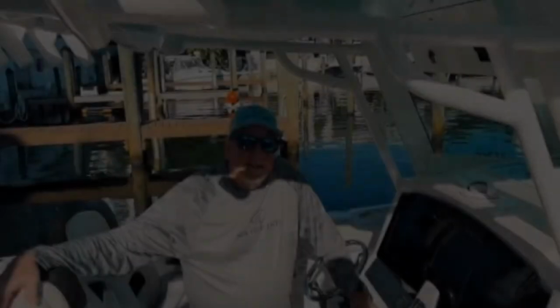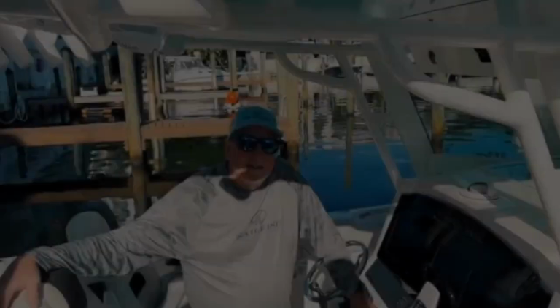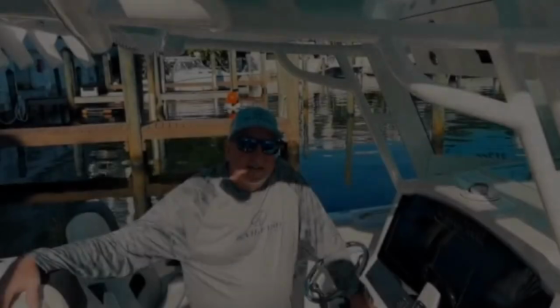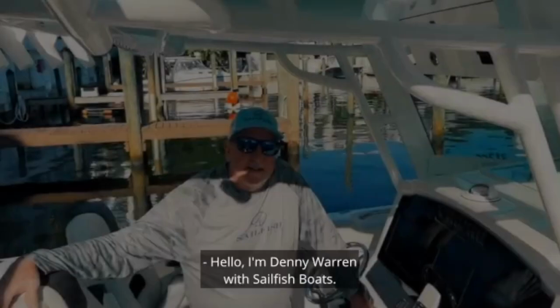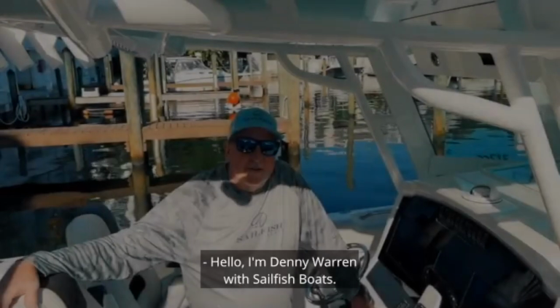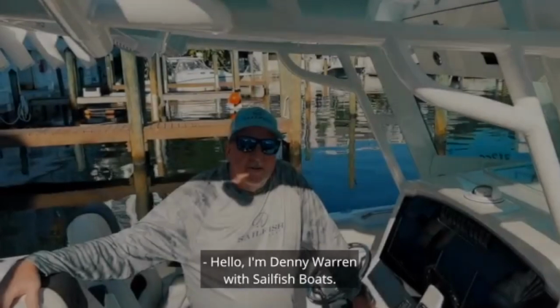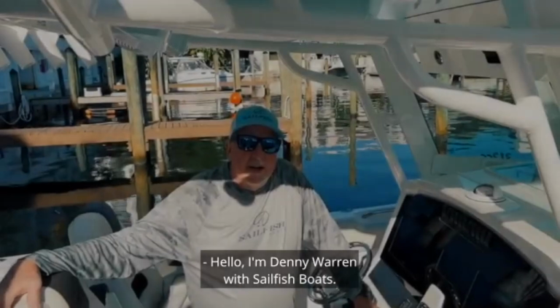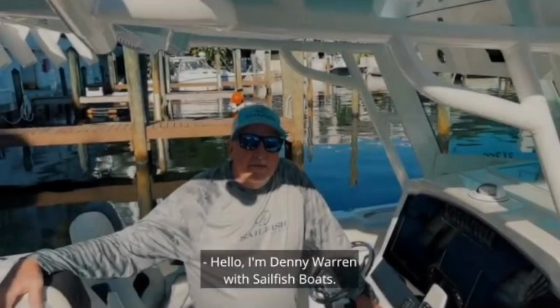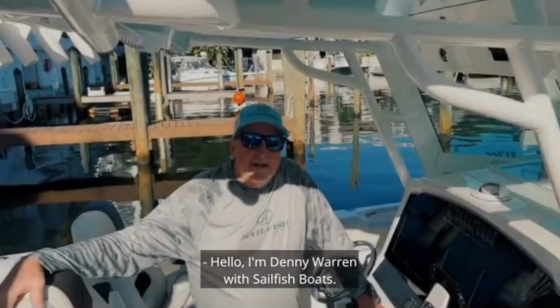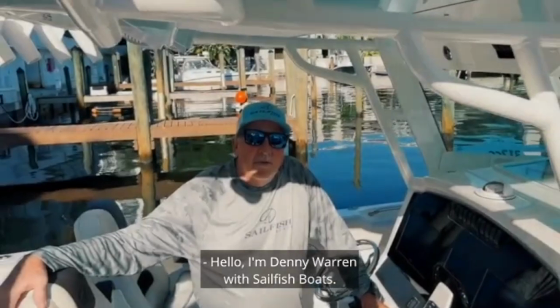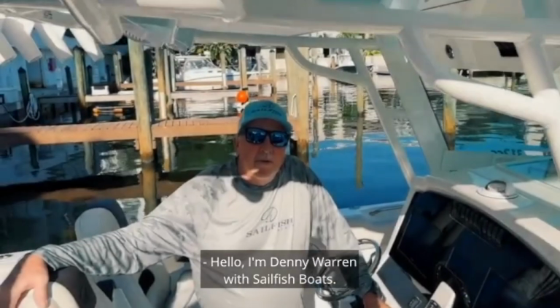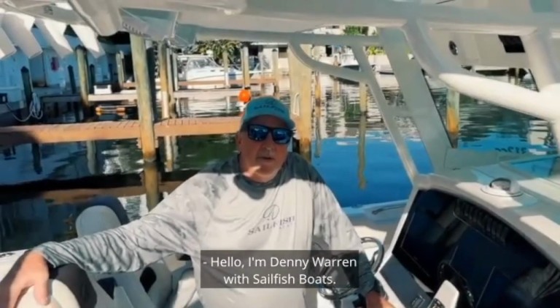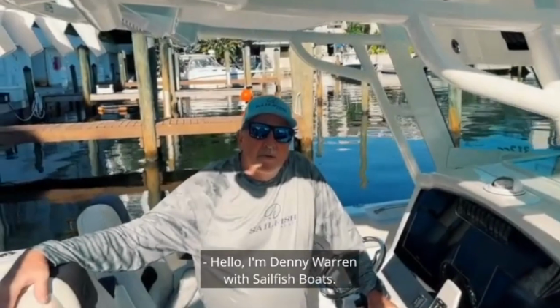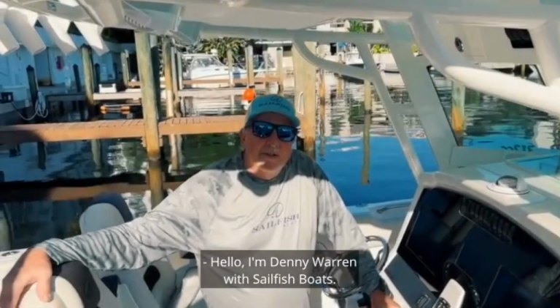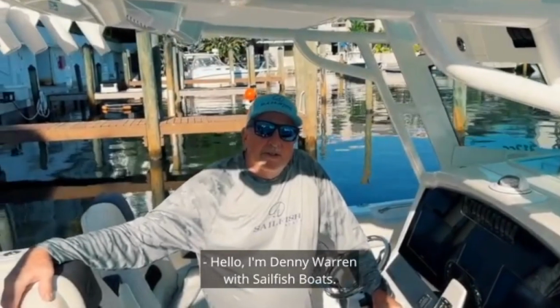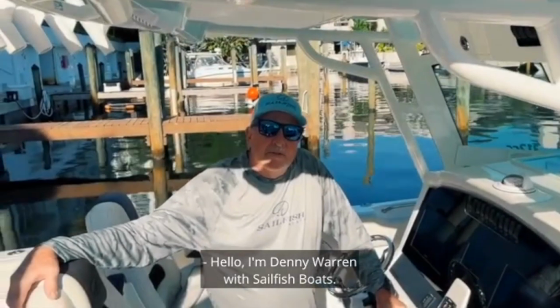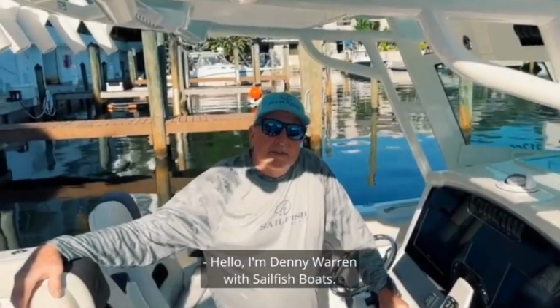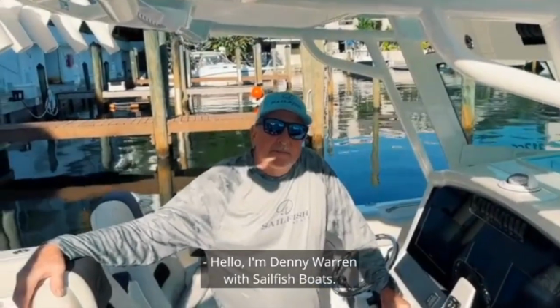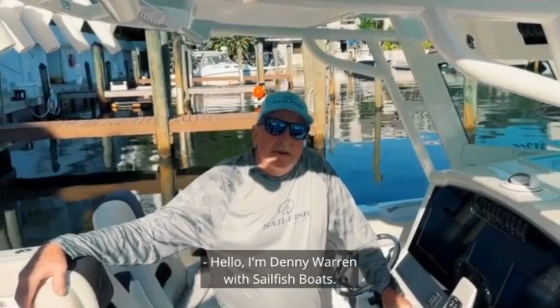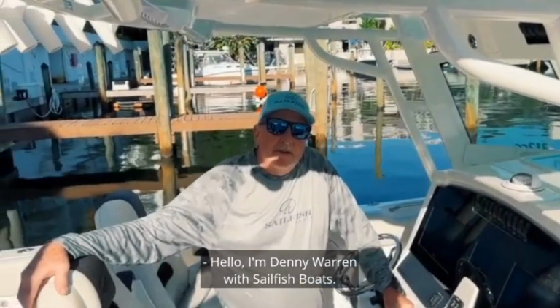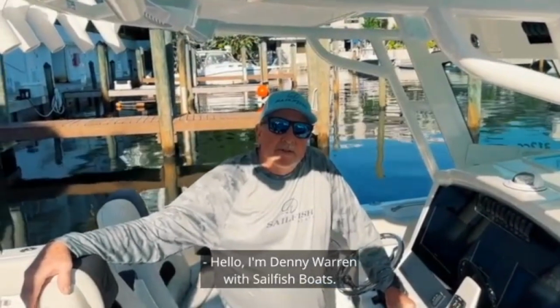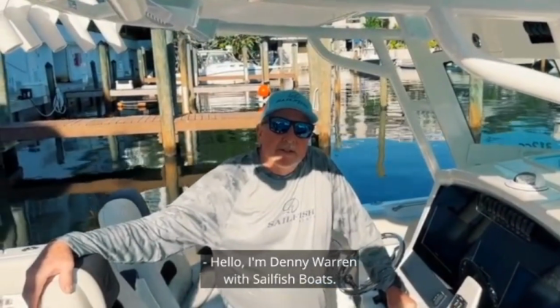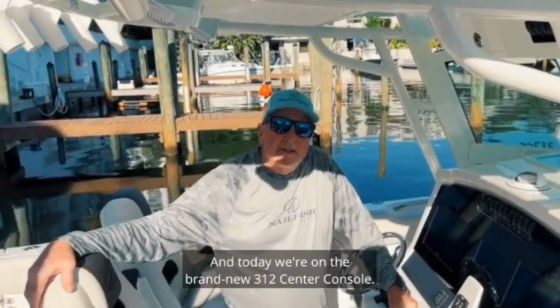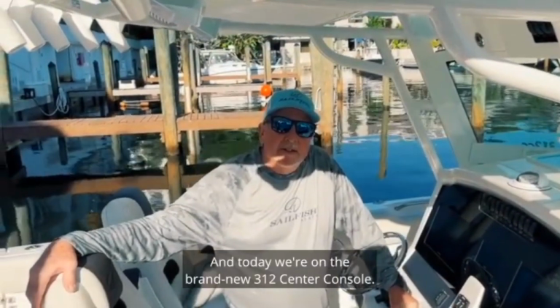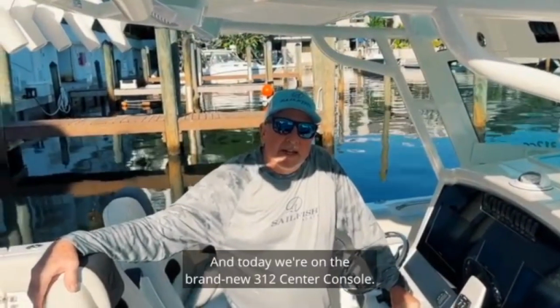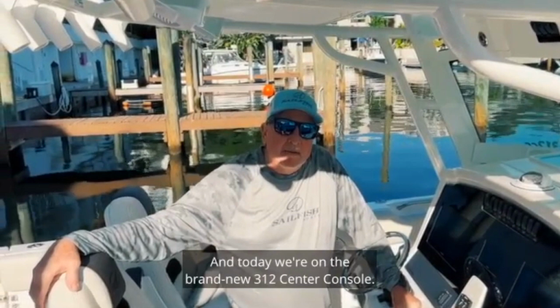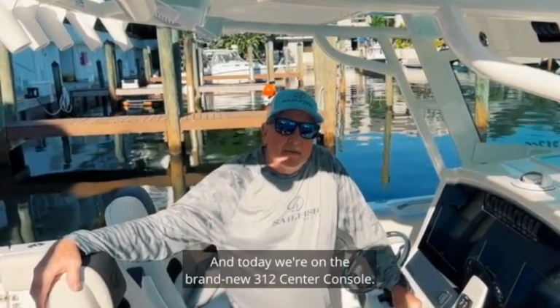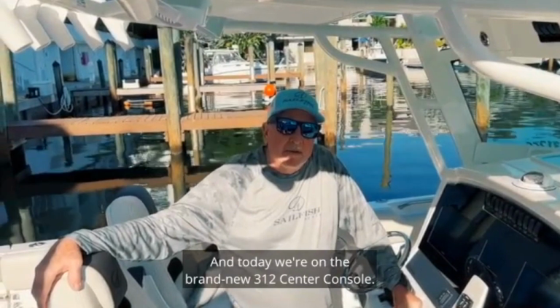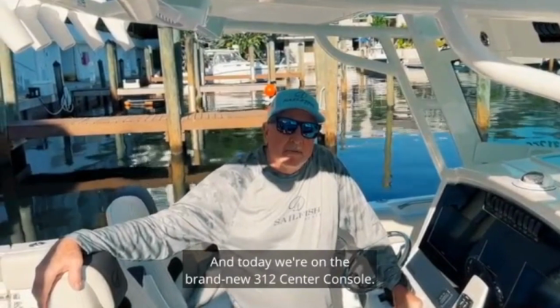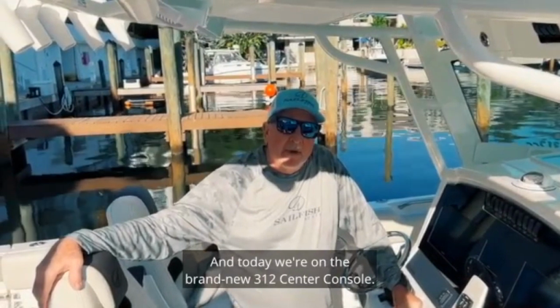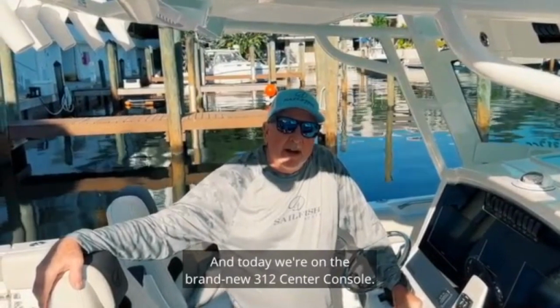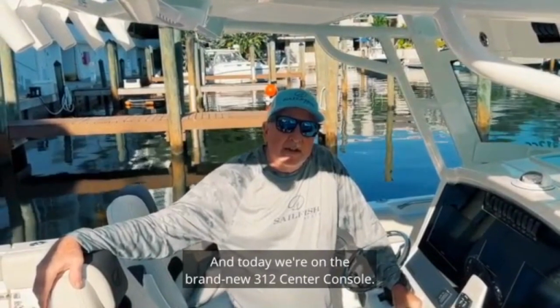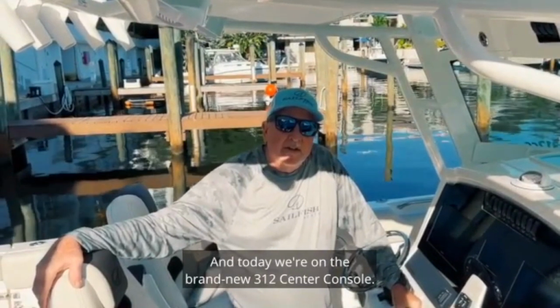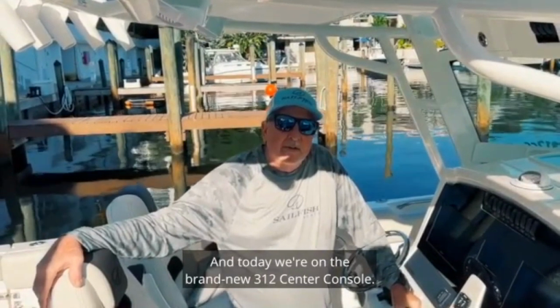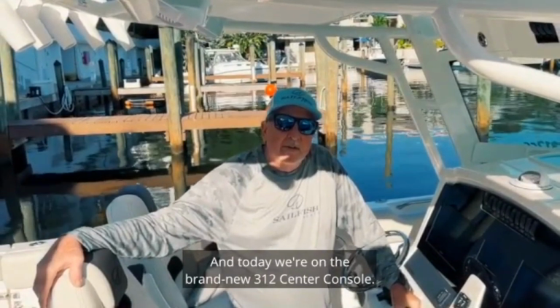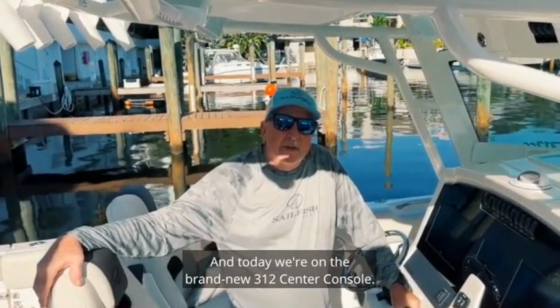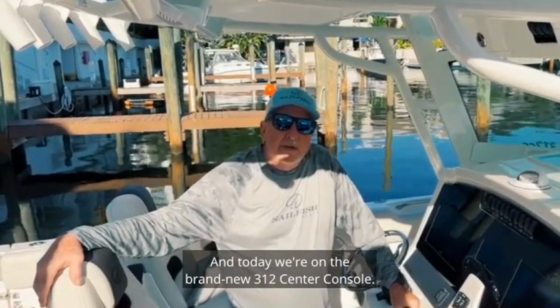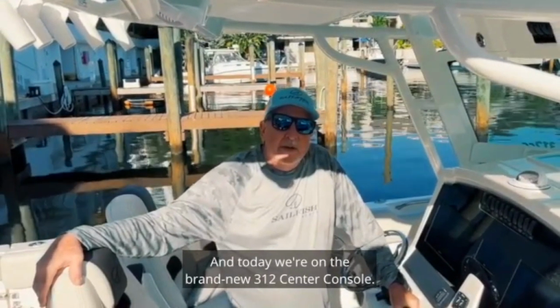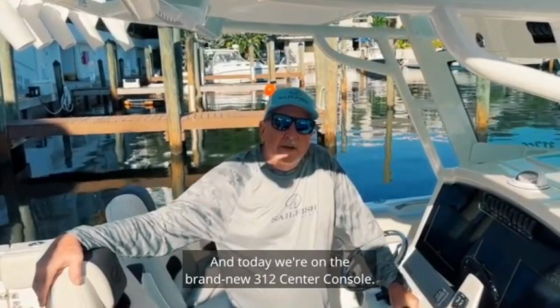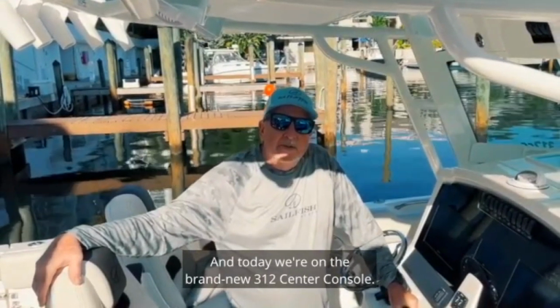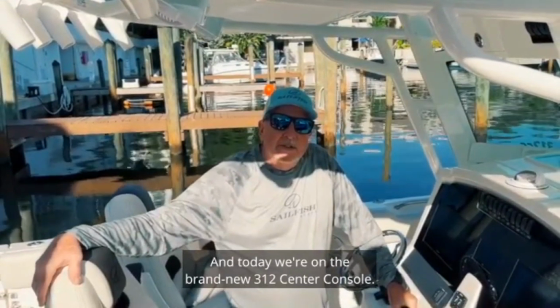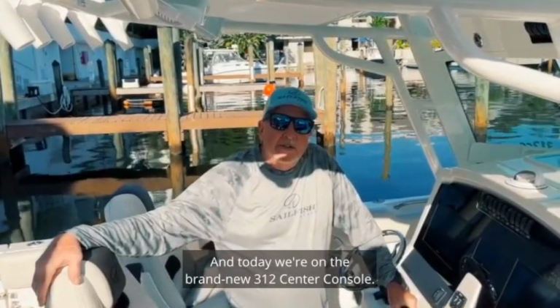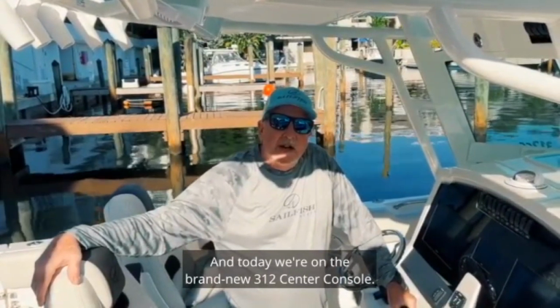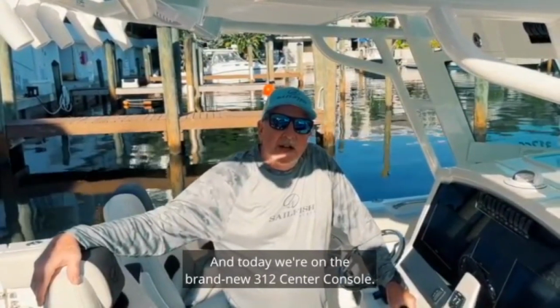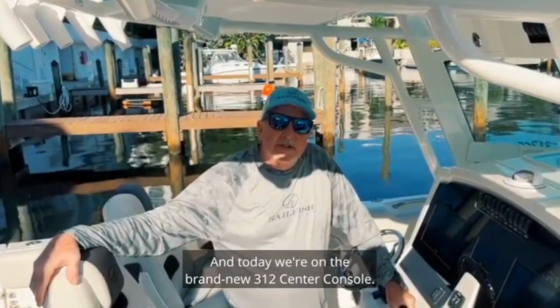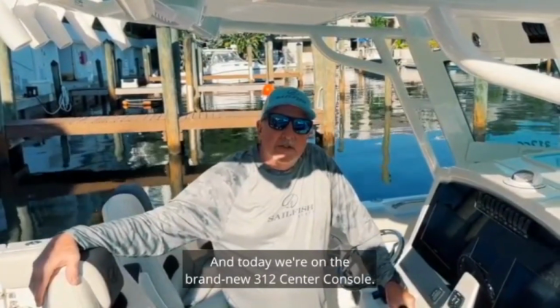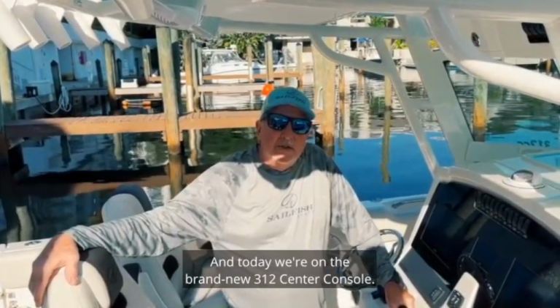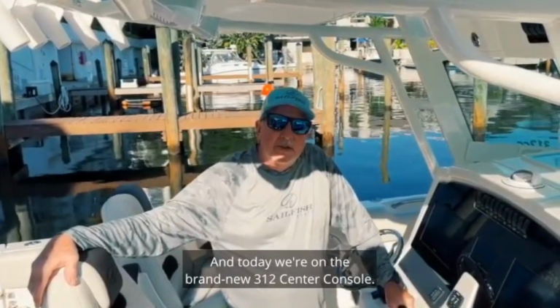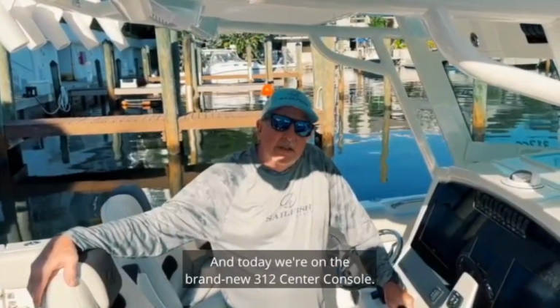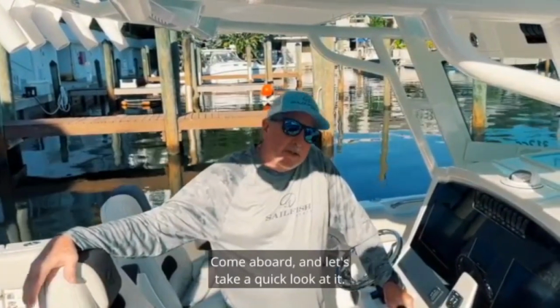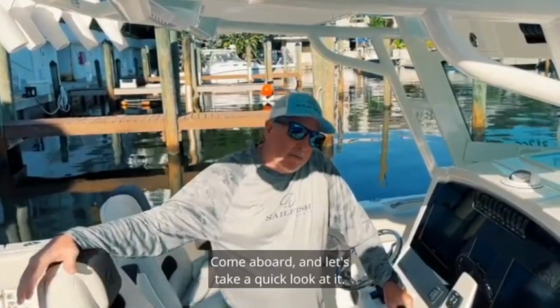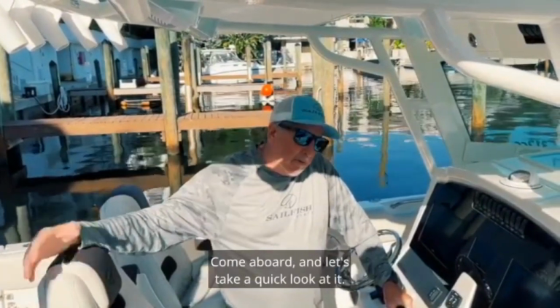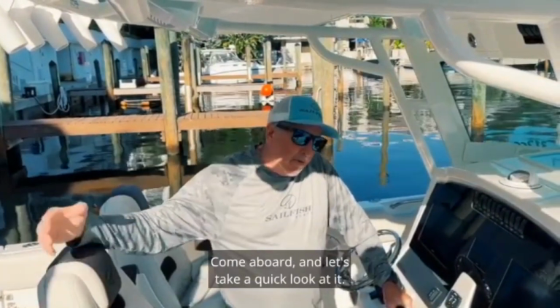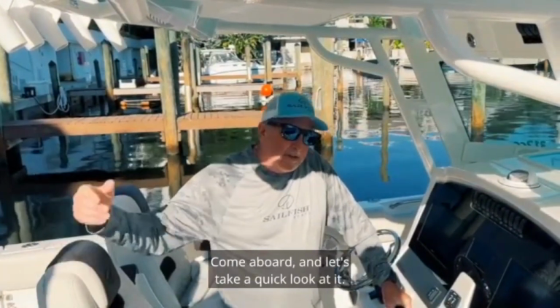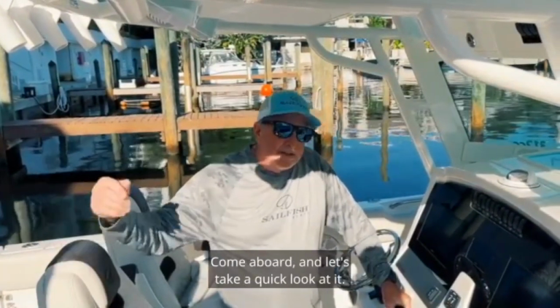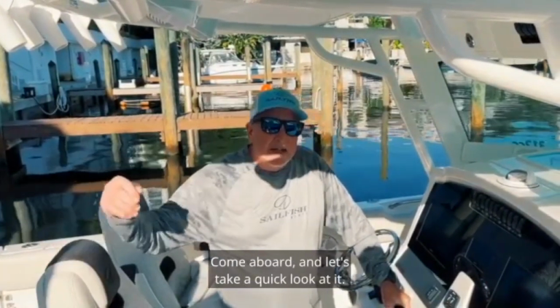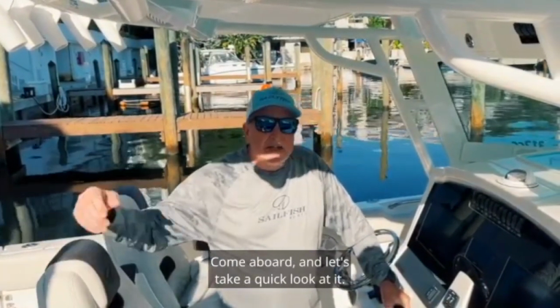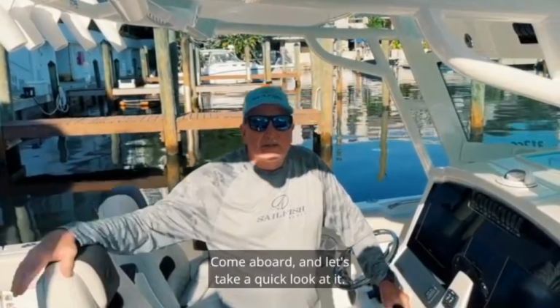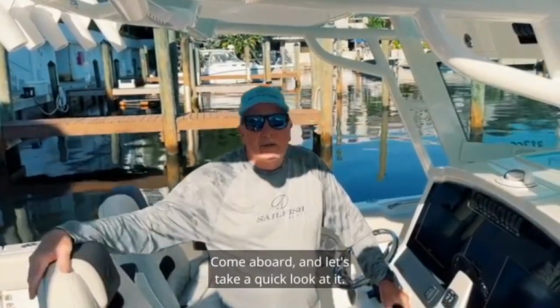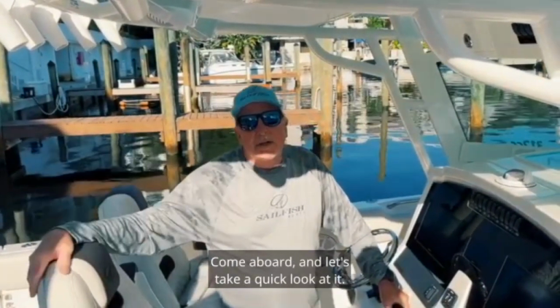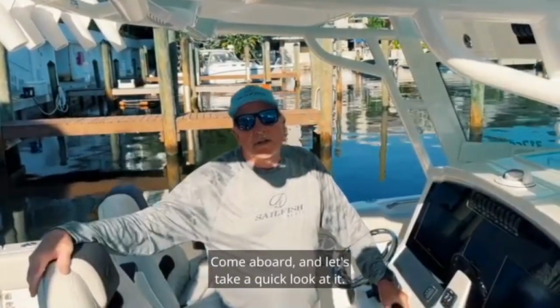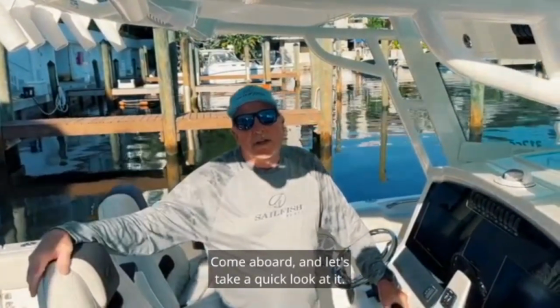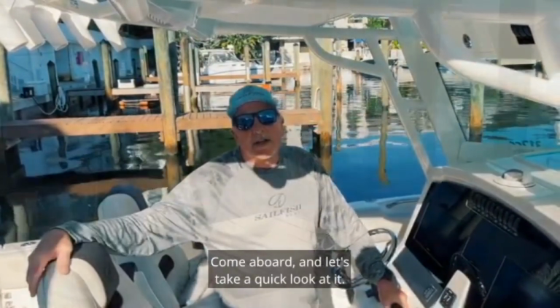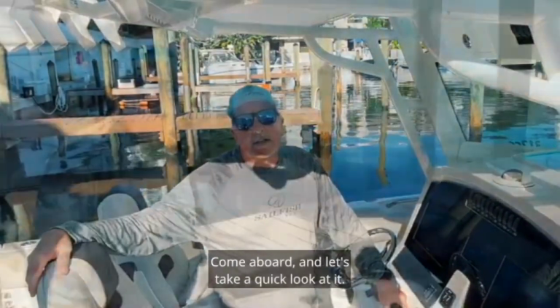Hello, I'm Denny Warren with Selfis Boats and today we're on the brand new 312 Center Console. Come aboard and let's take a quick look at it.